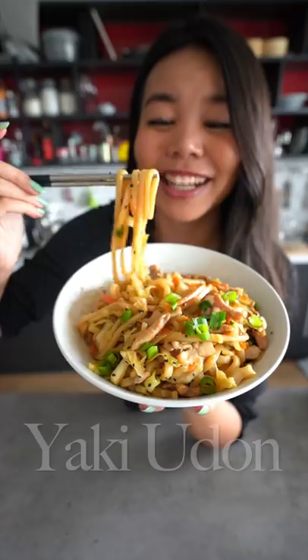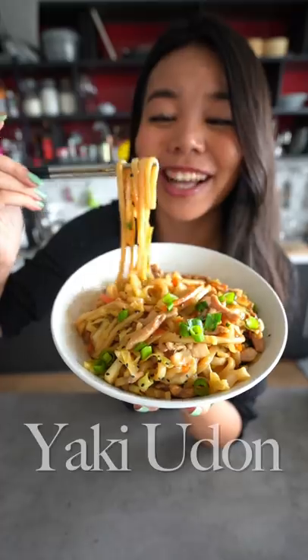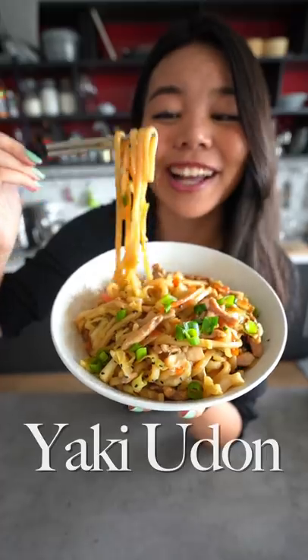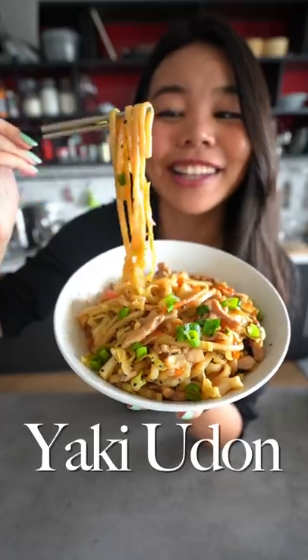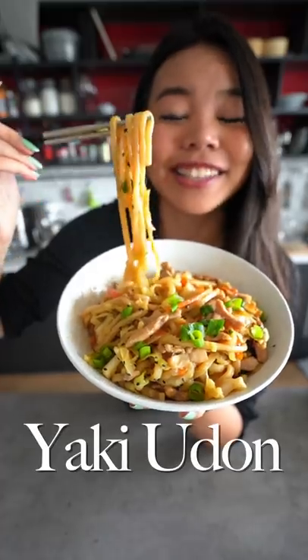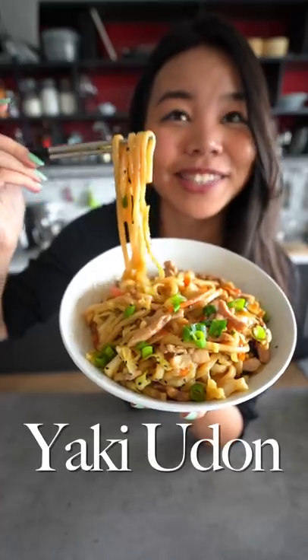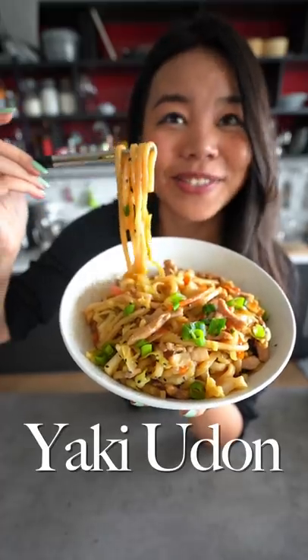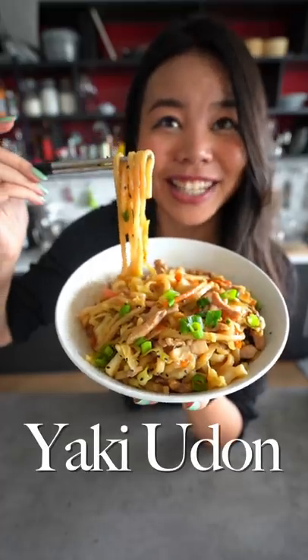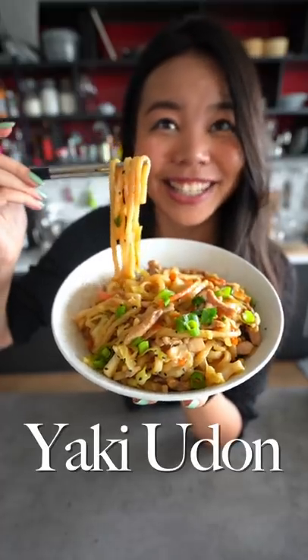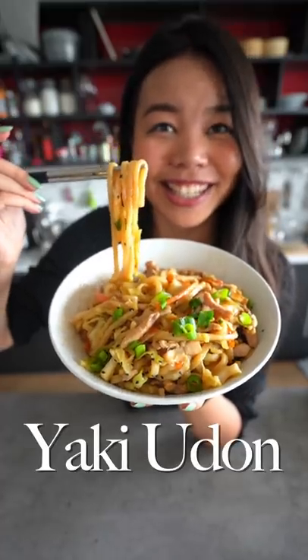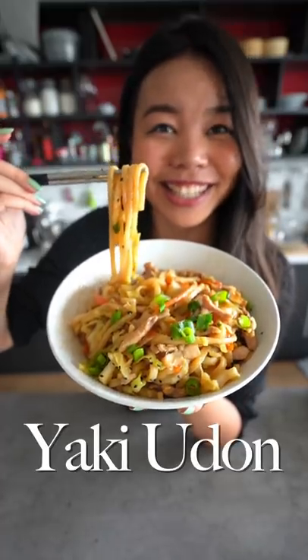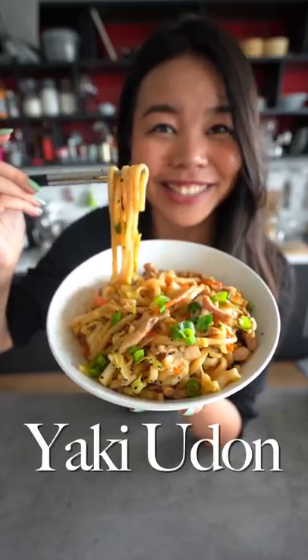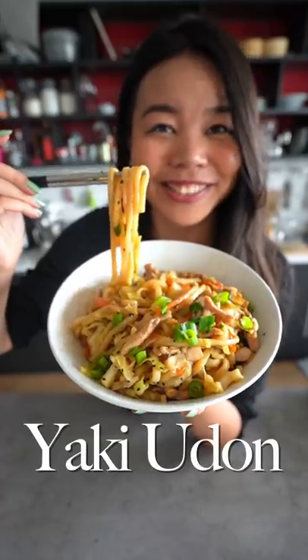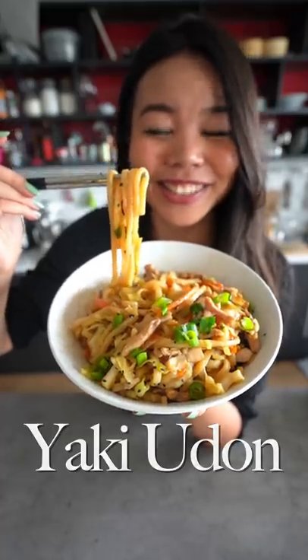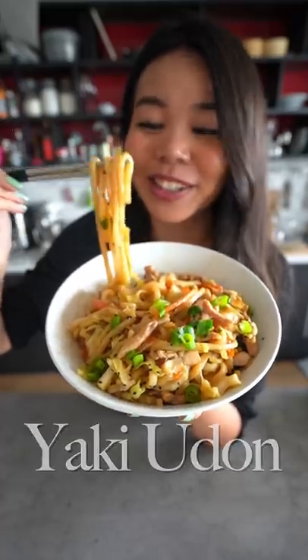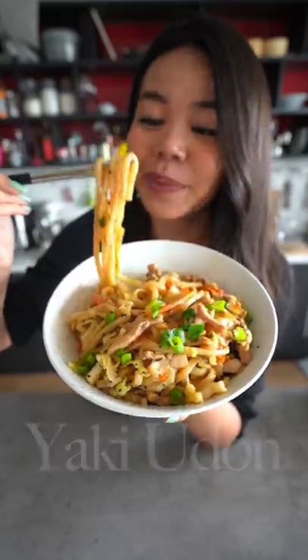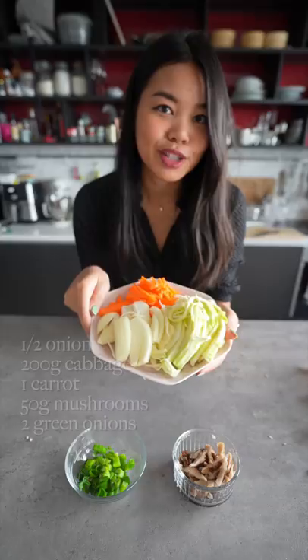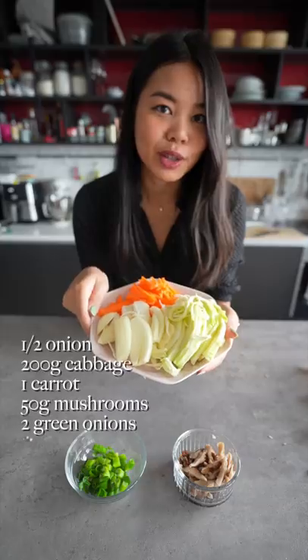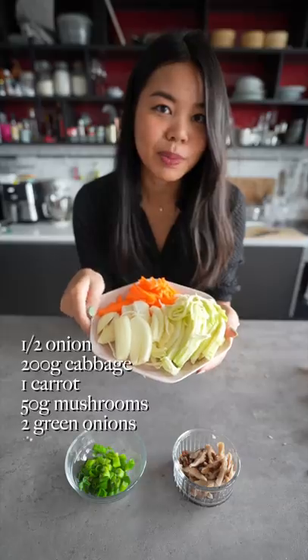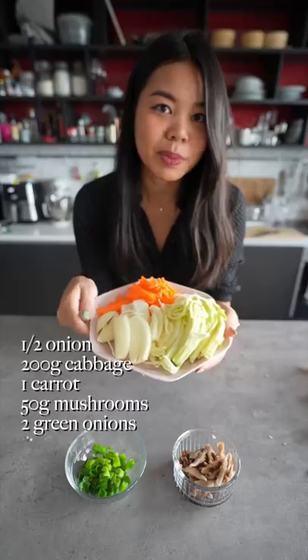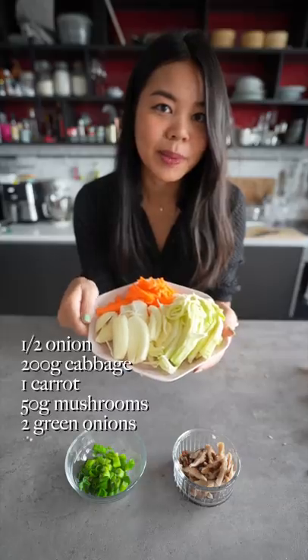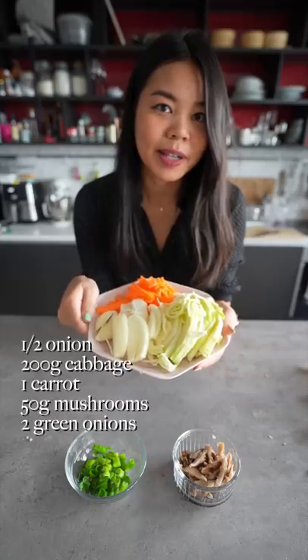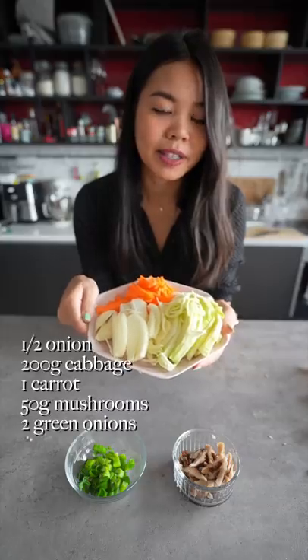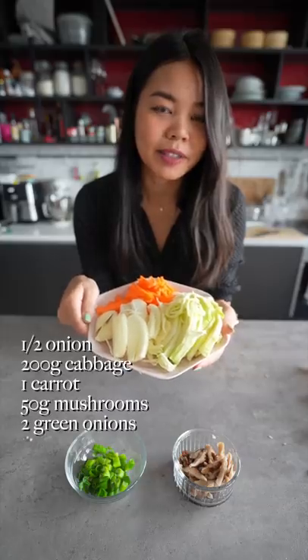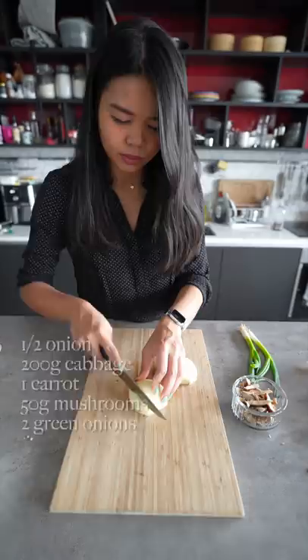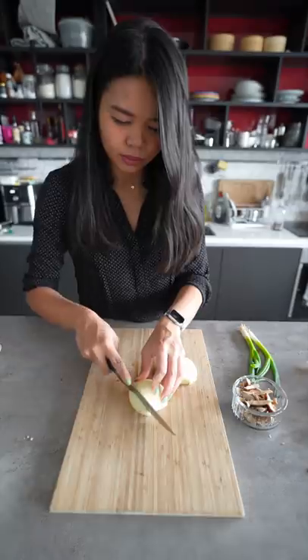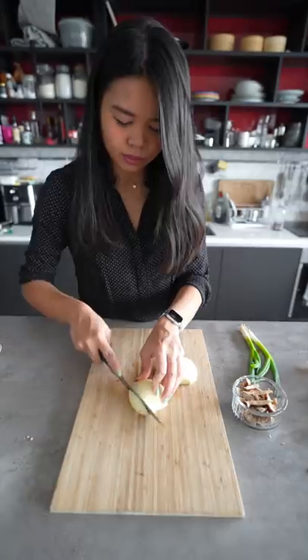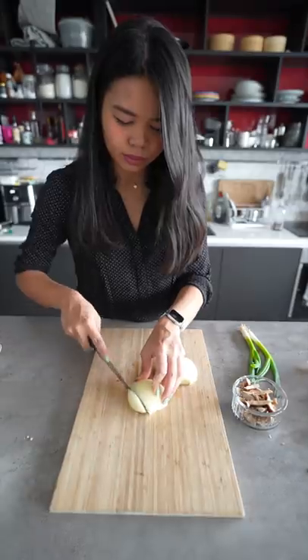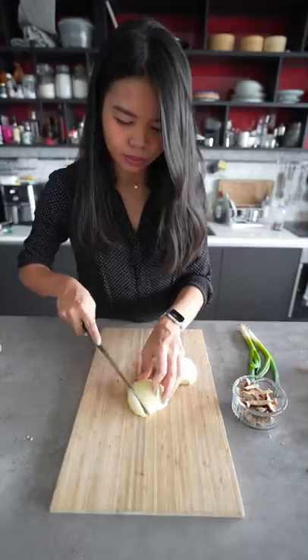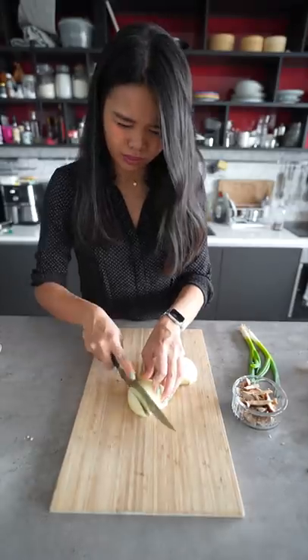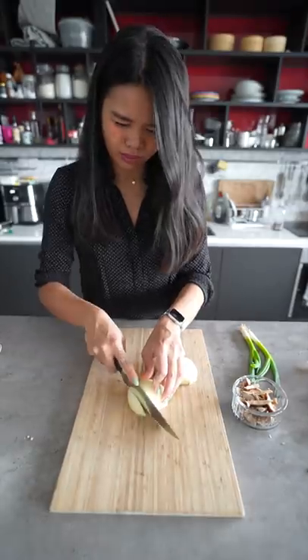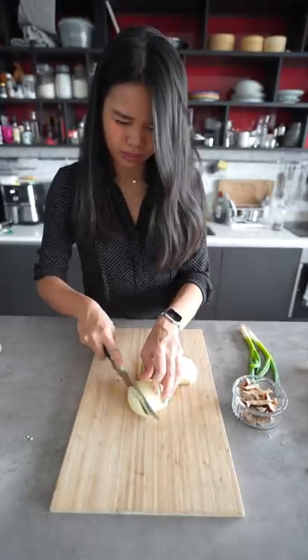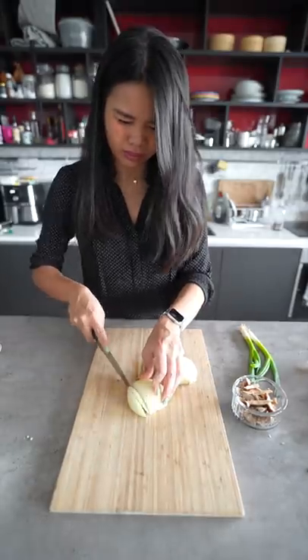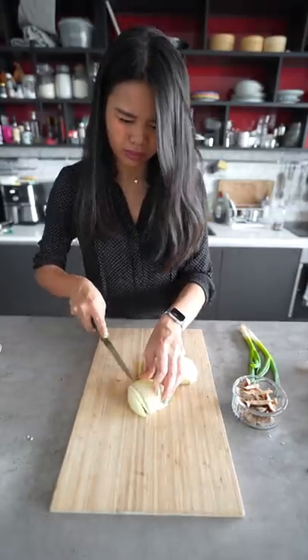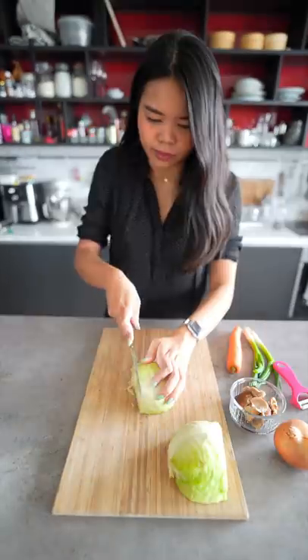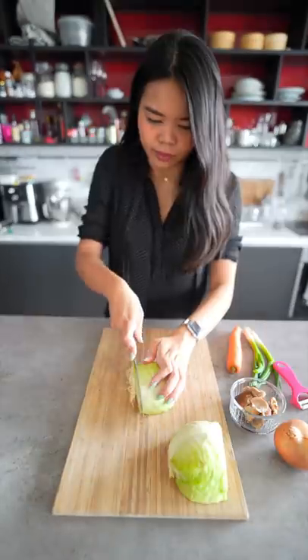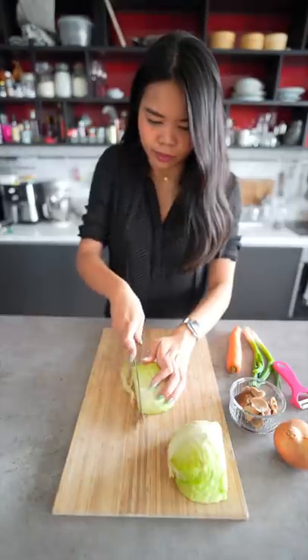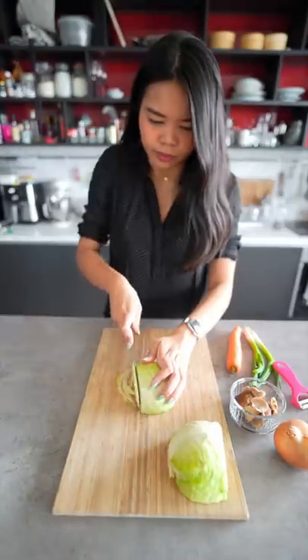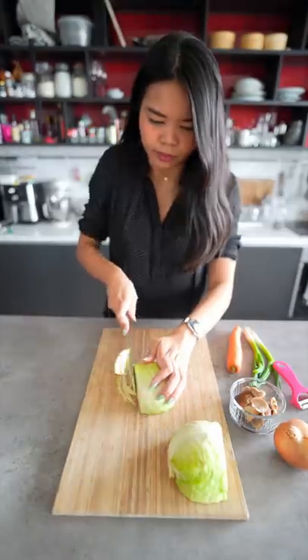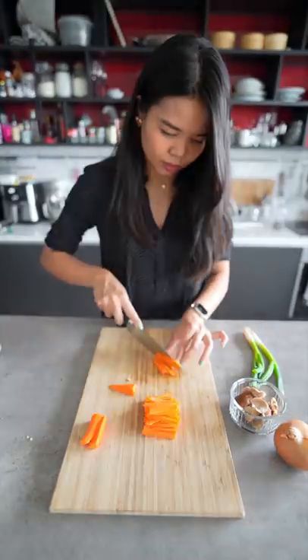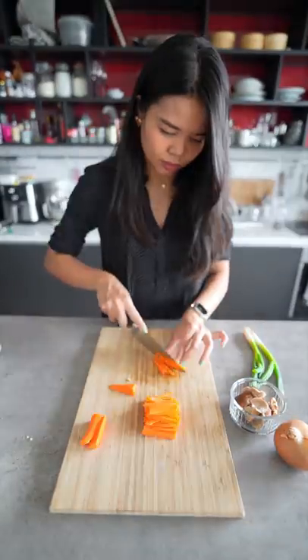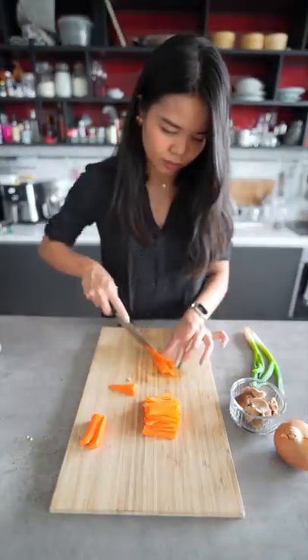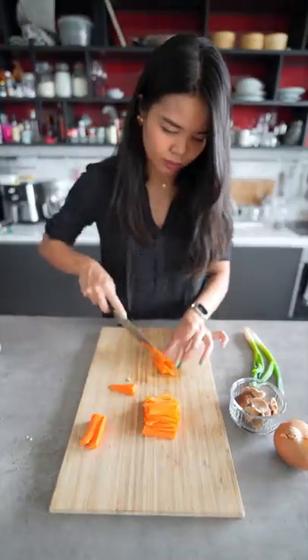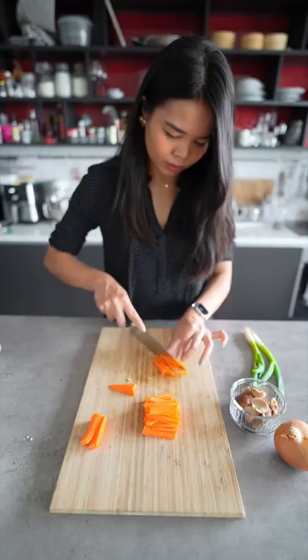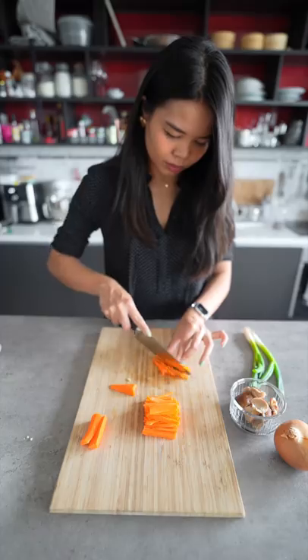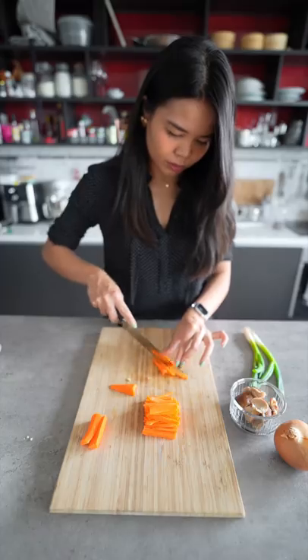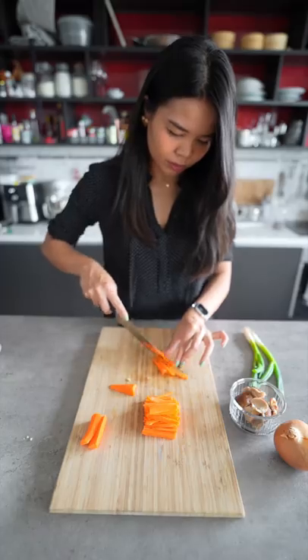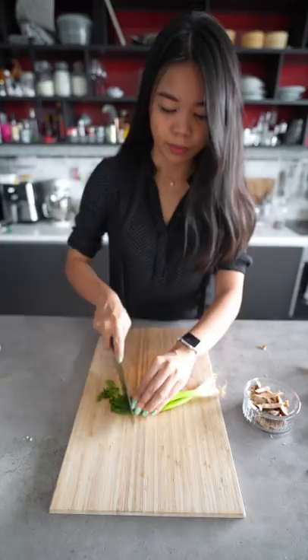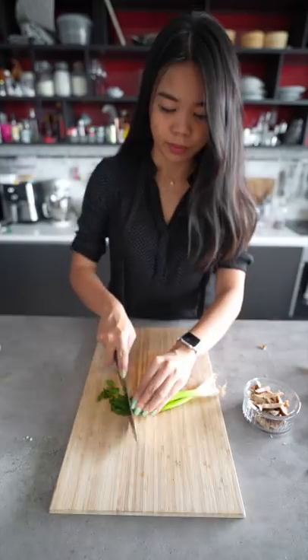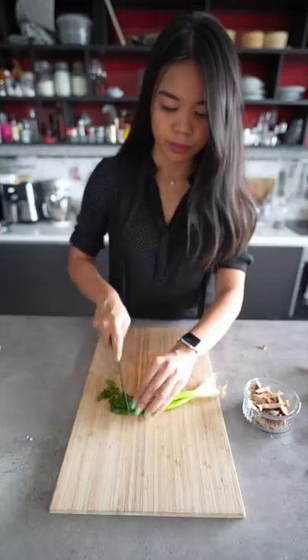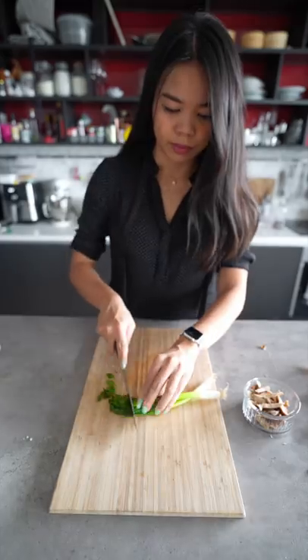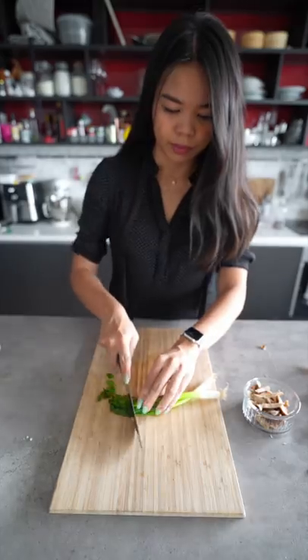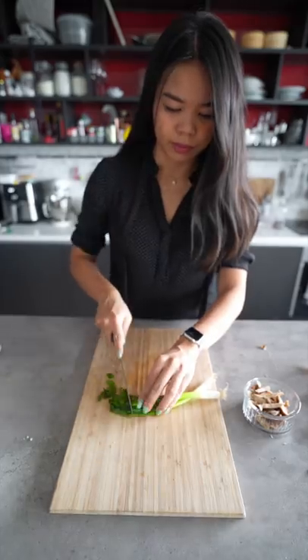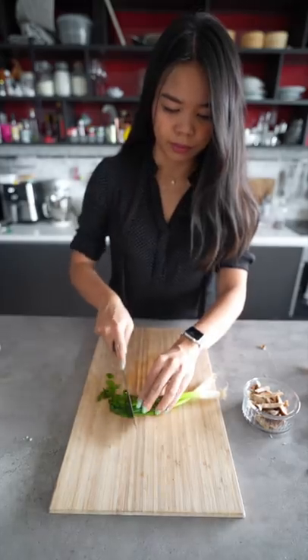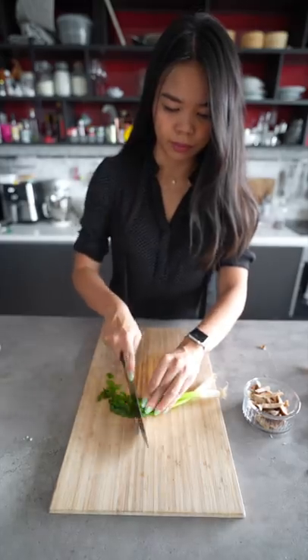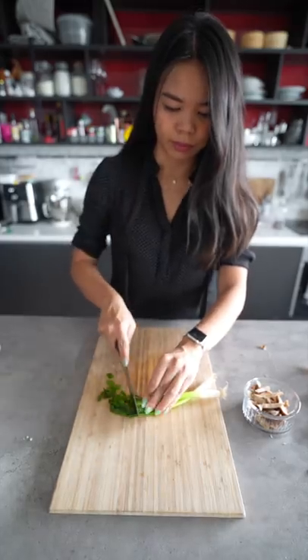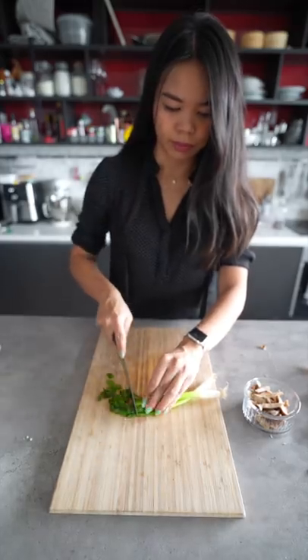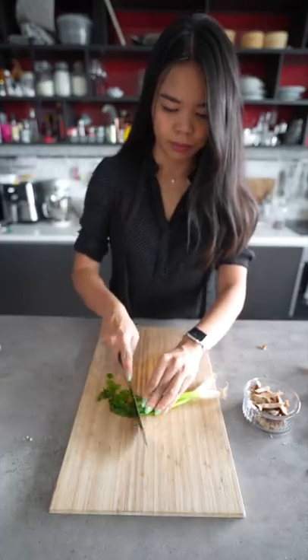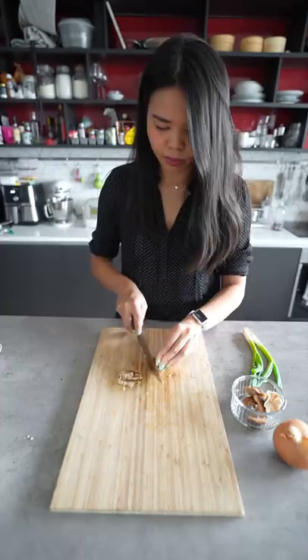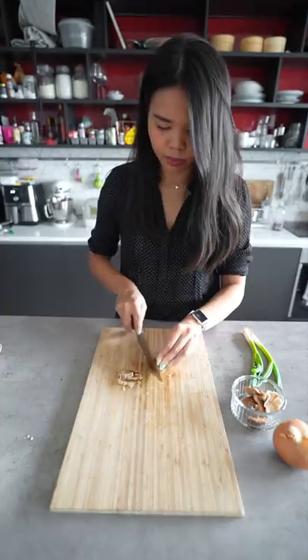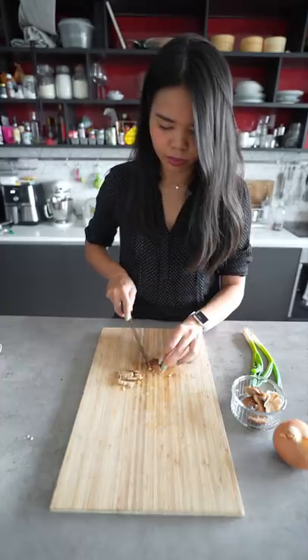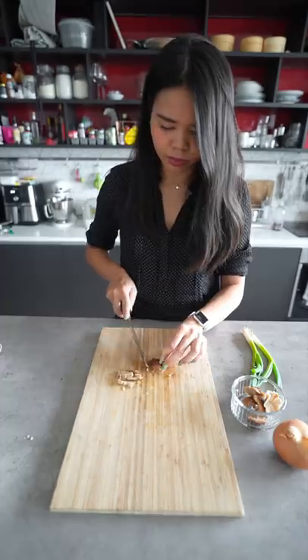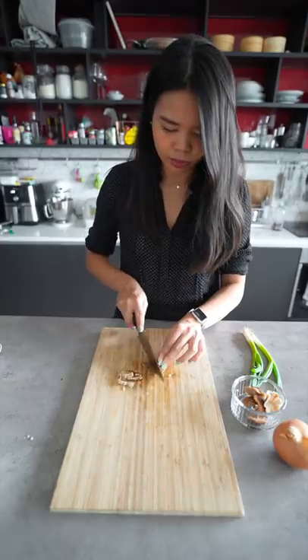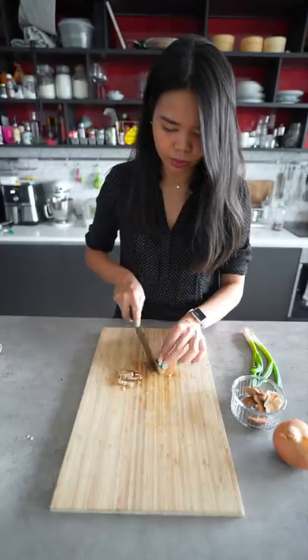Let's make Yaki Udon. Start by preparing the vegetables. We've got some chopped onions, cabbage, carrots, green onions, and some shiitake mushrooms.